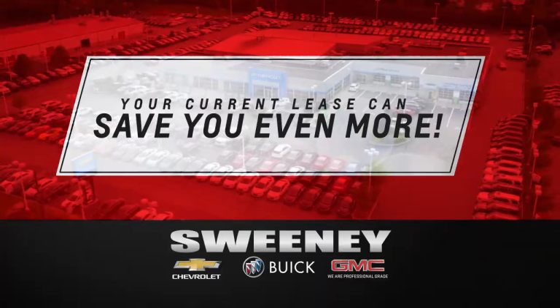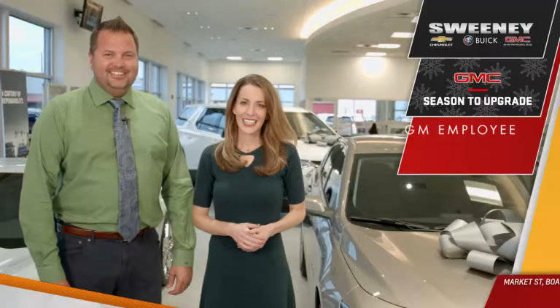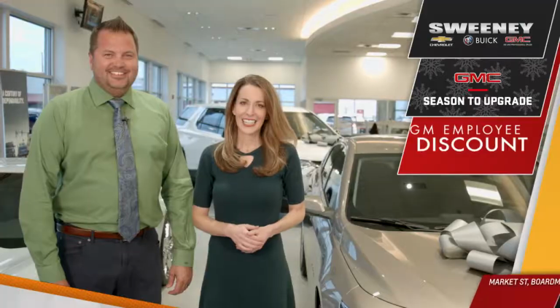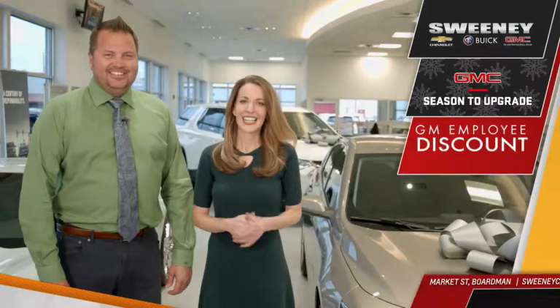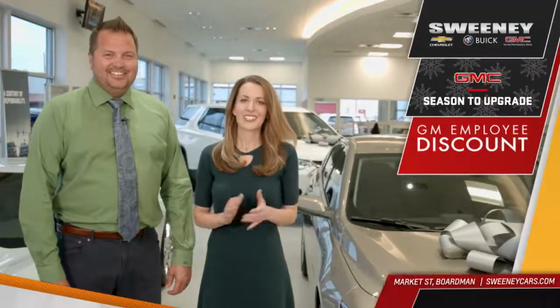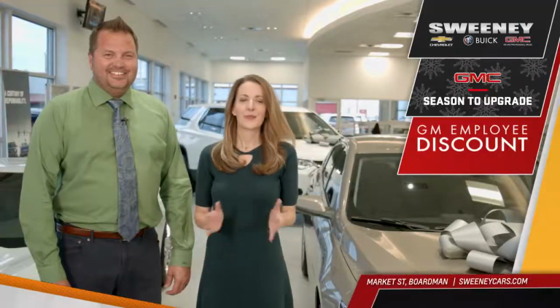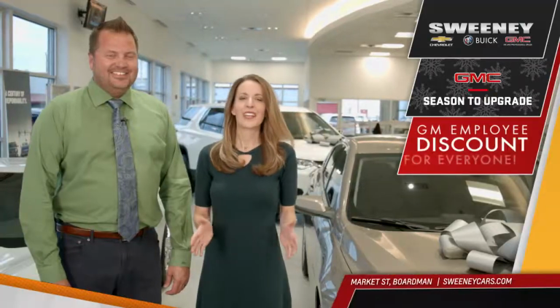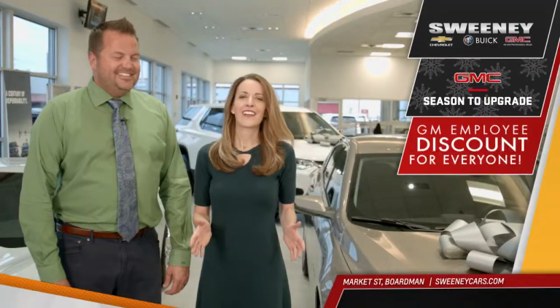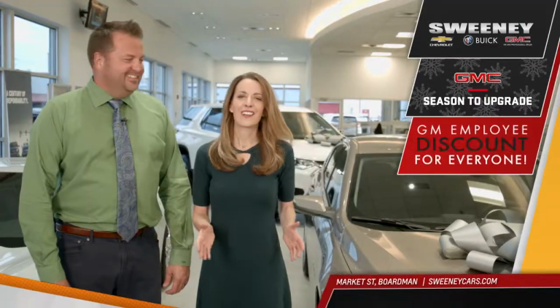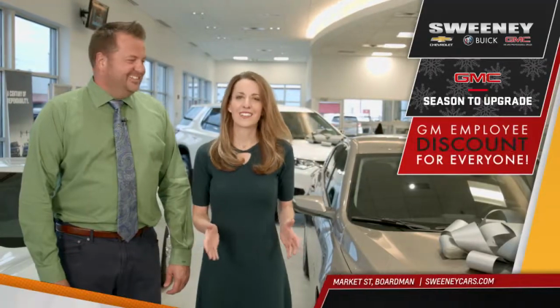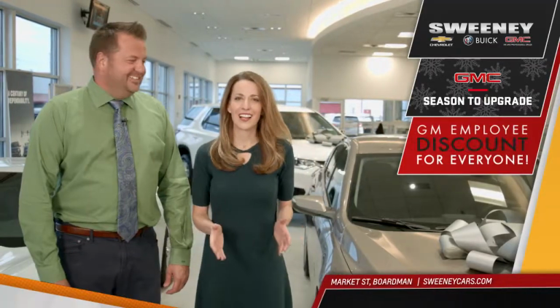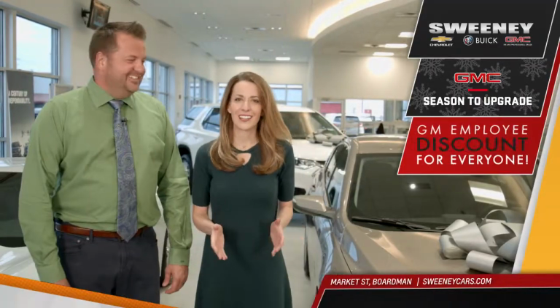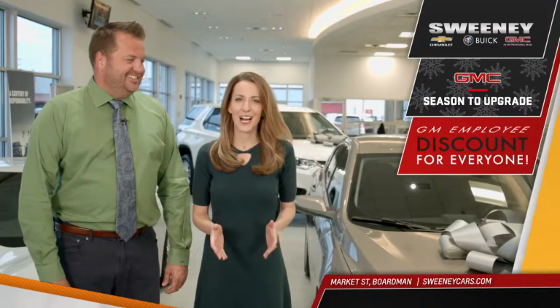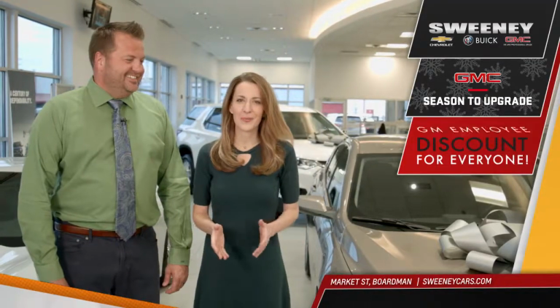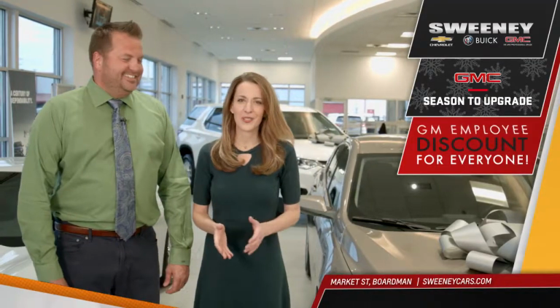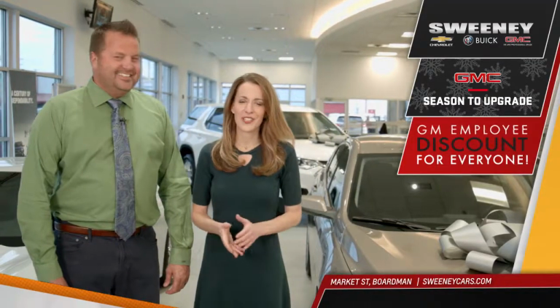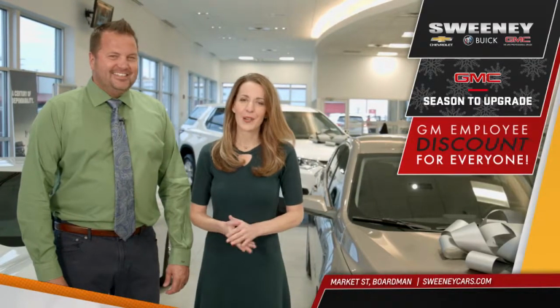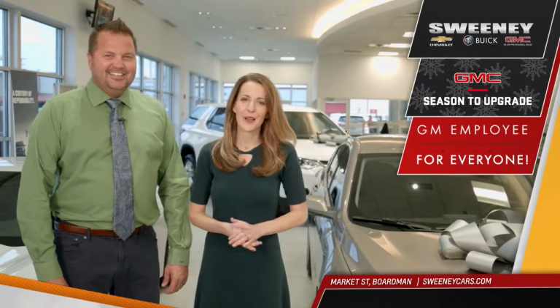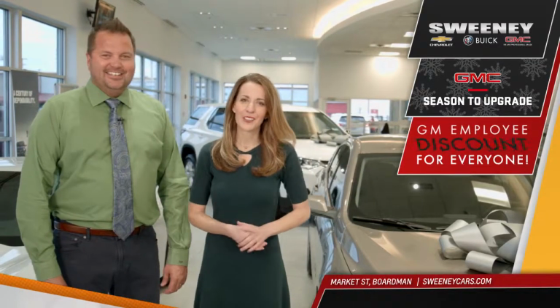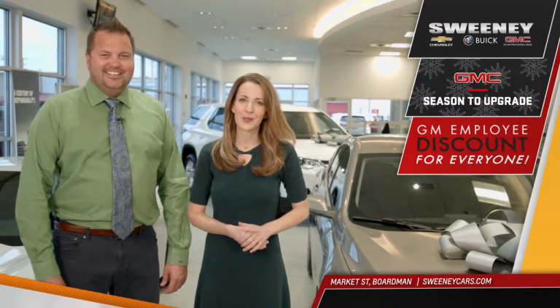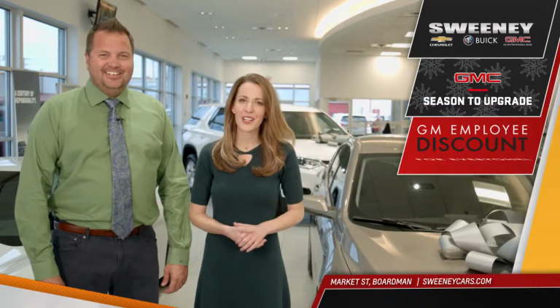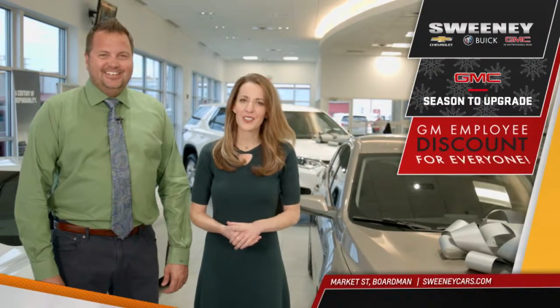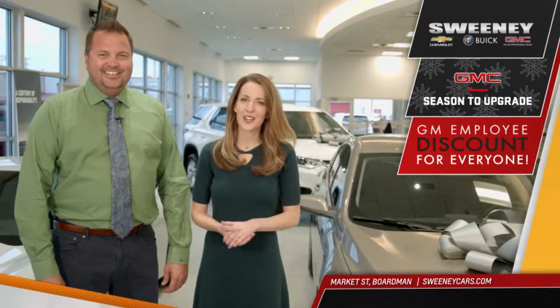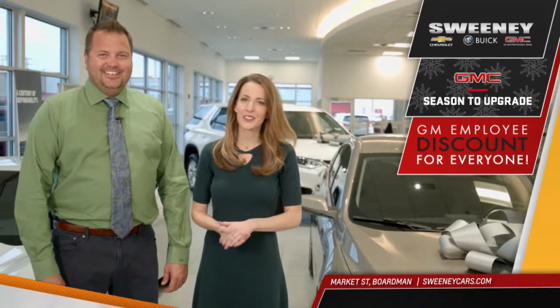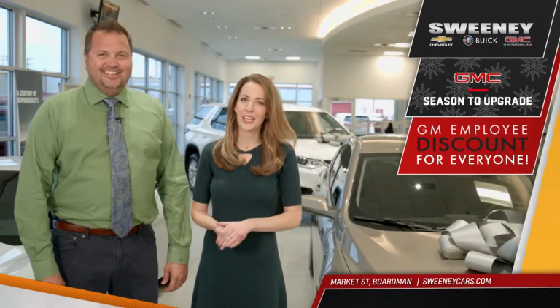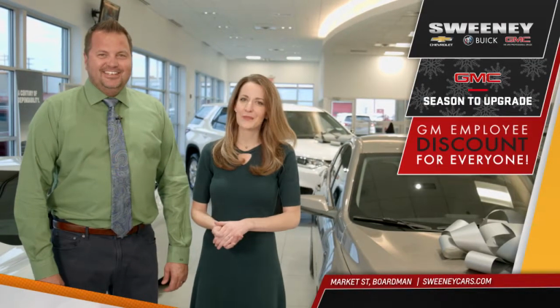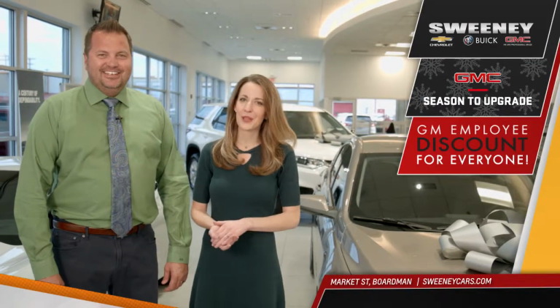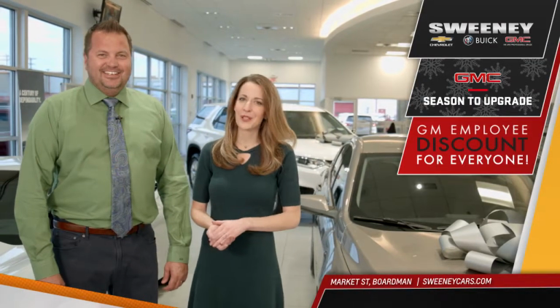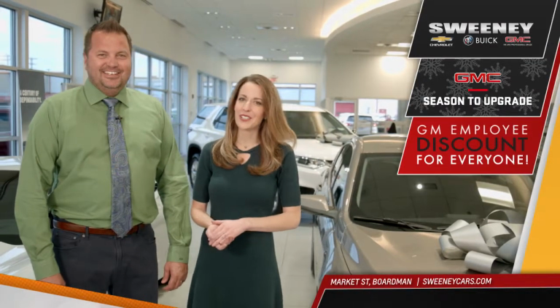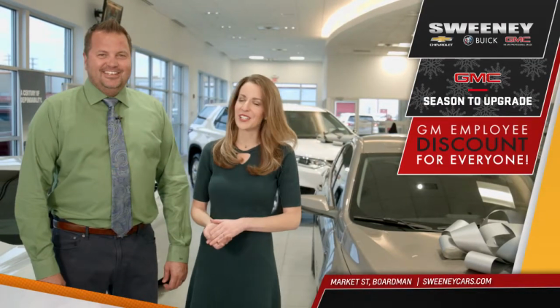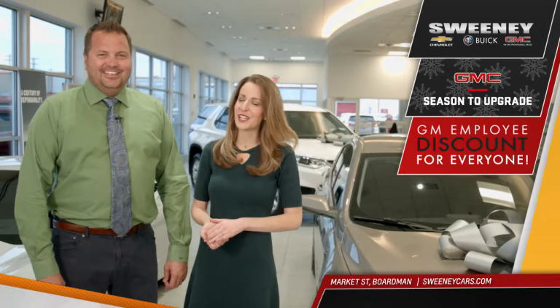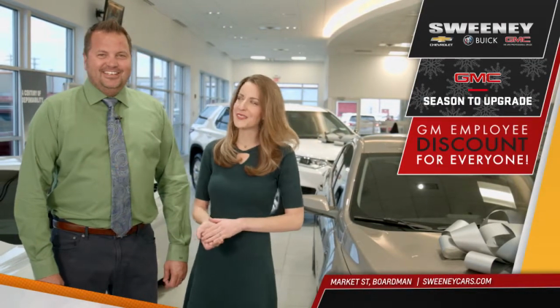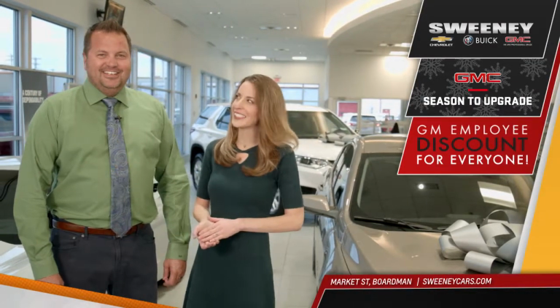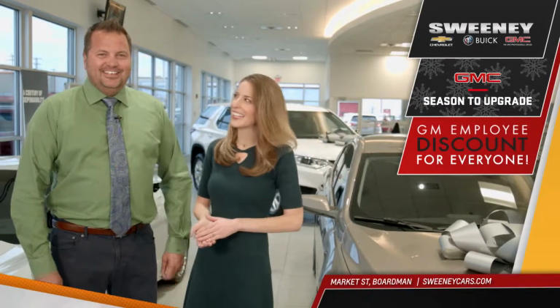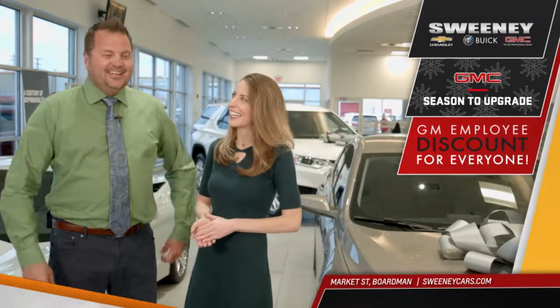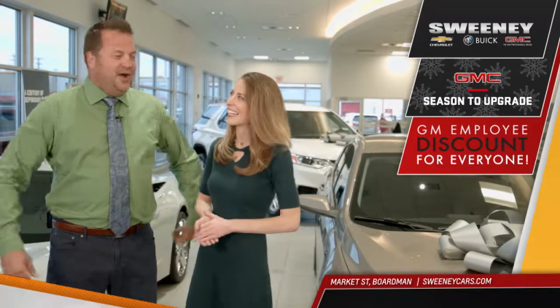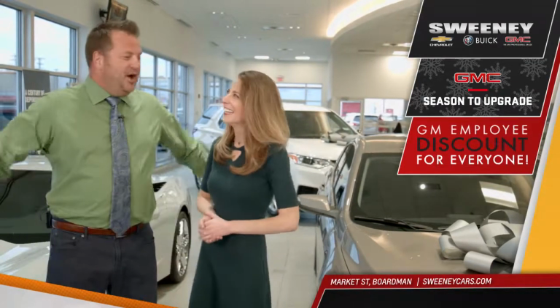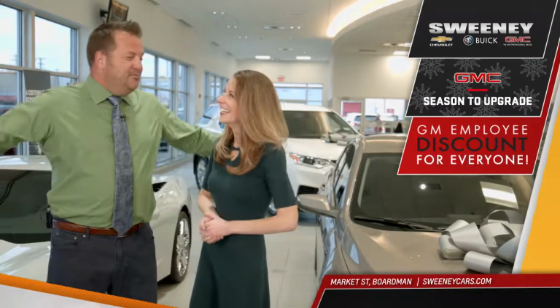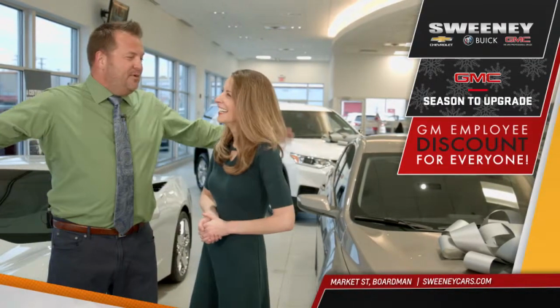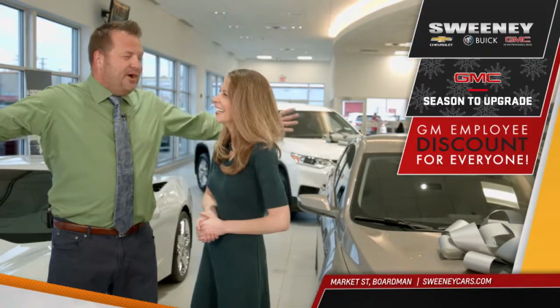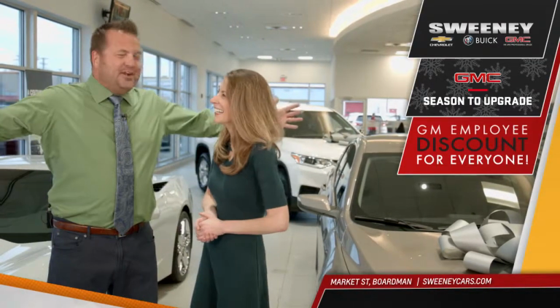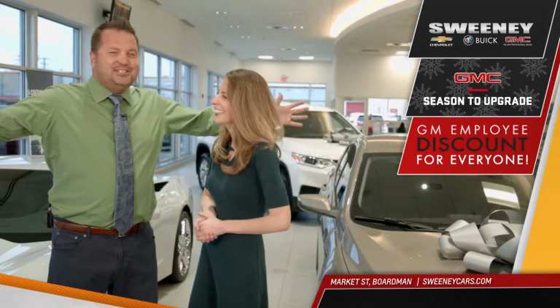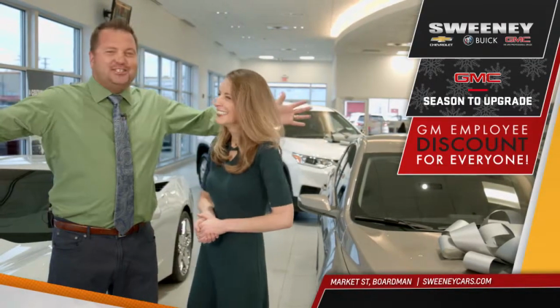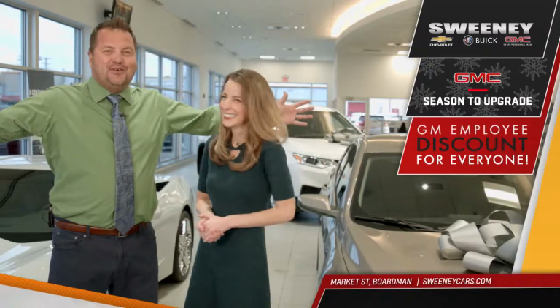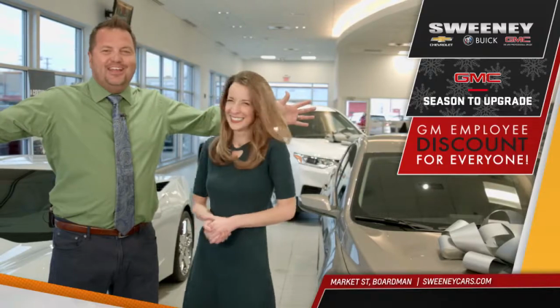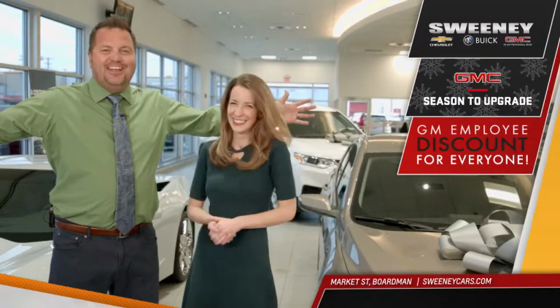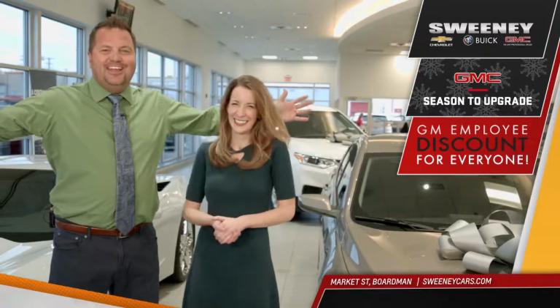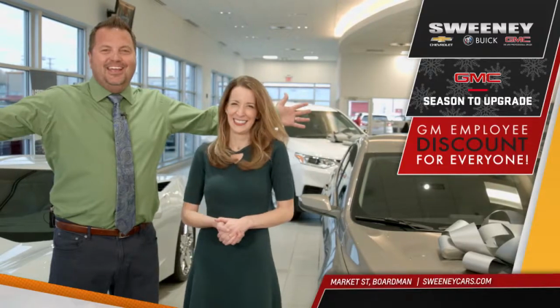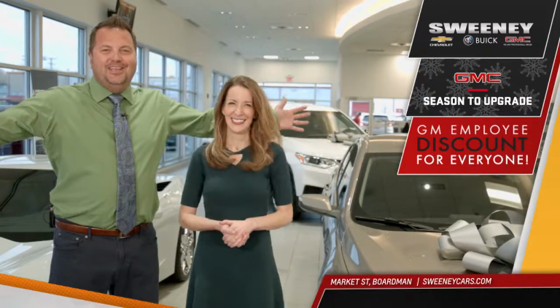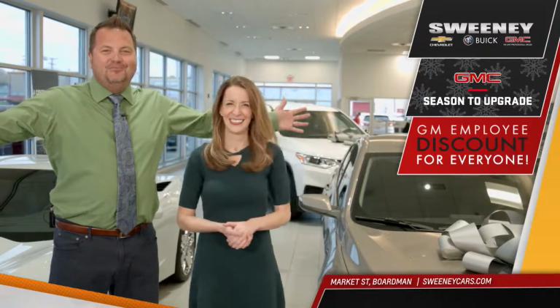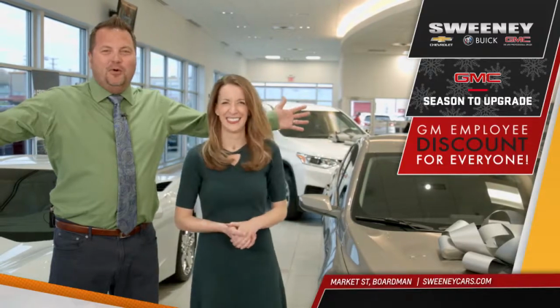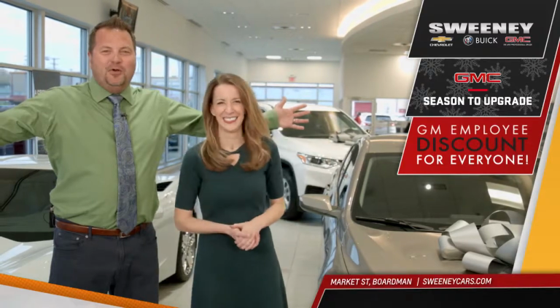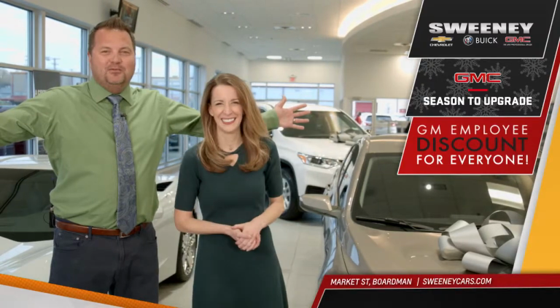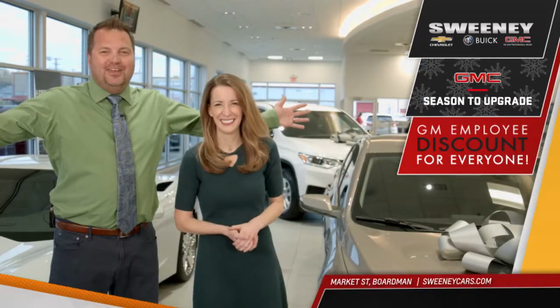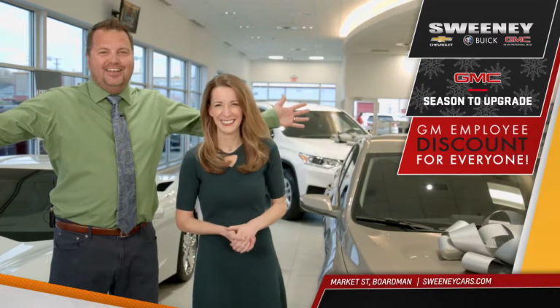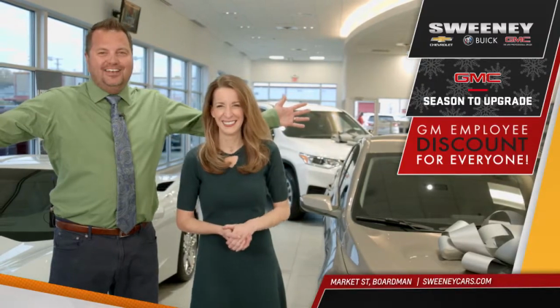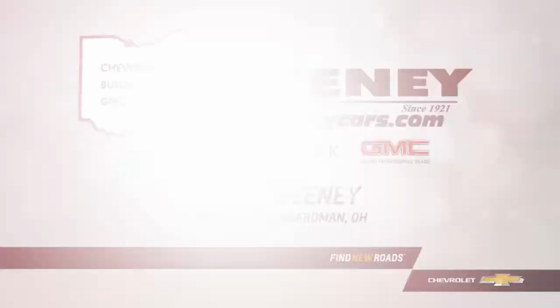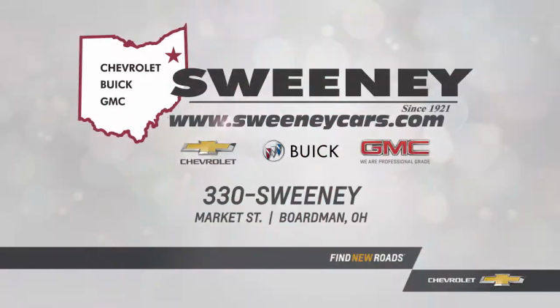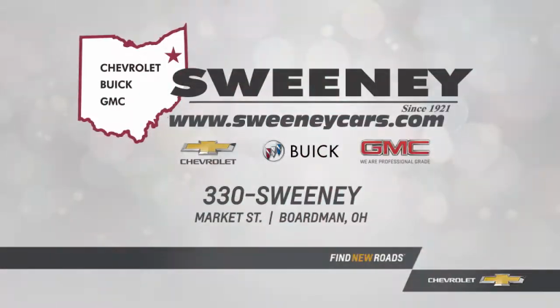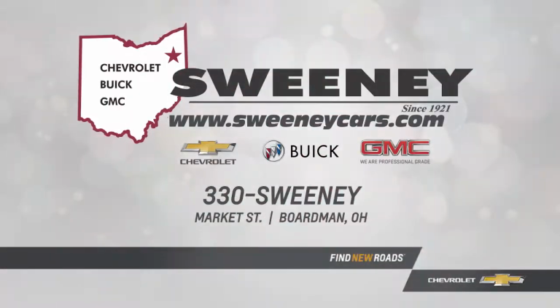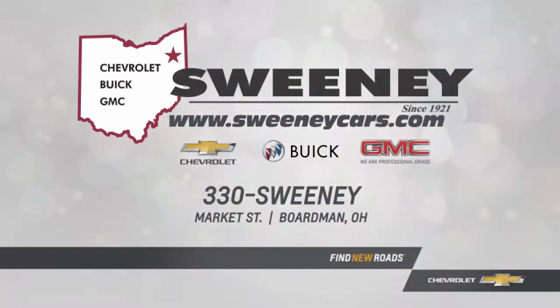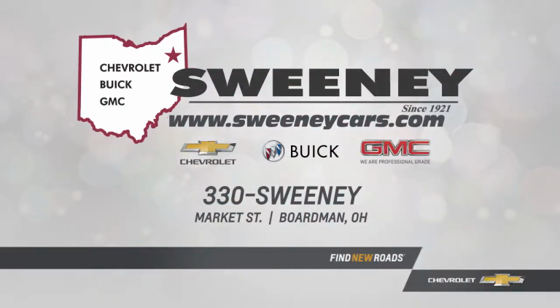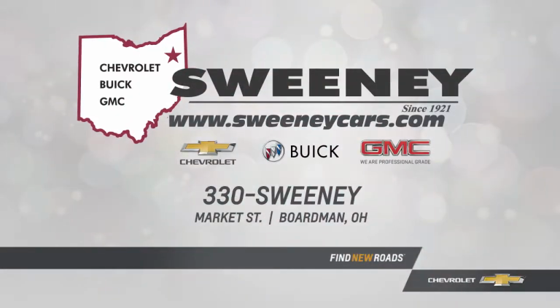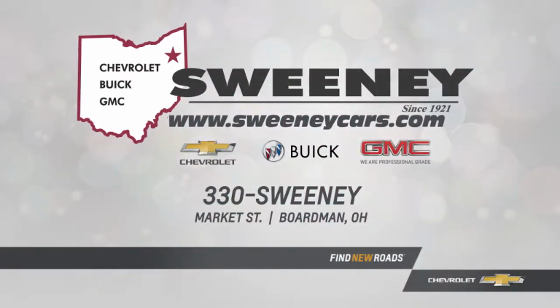Click SweeneyCars.com or stop by Sweeney Chevrolet Buick GMC on Market Street in Boardman. Sweeney.